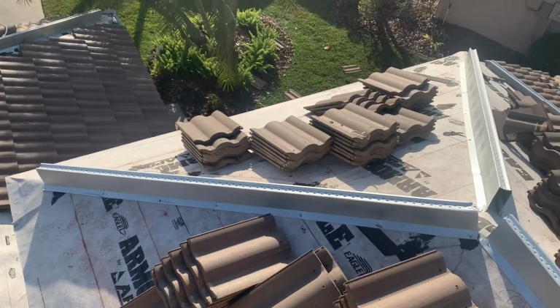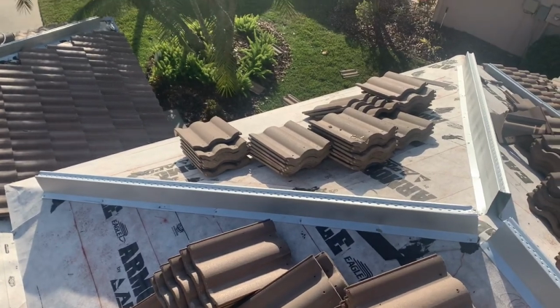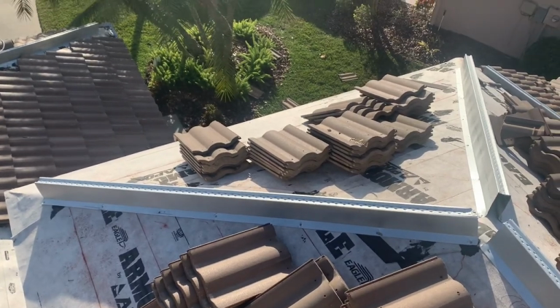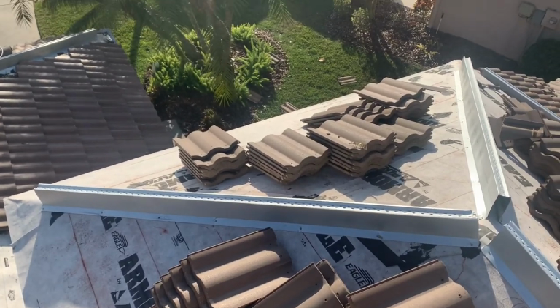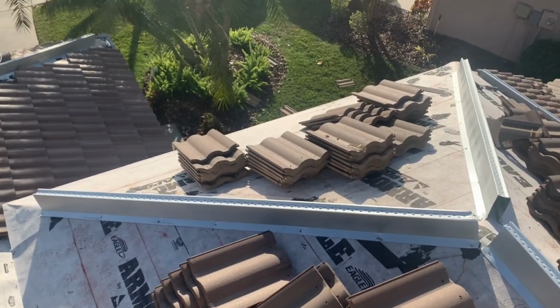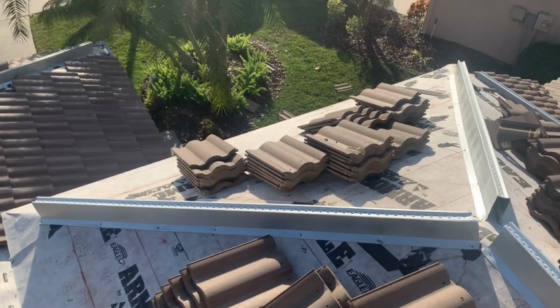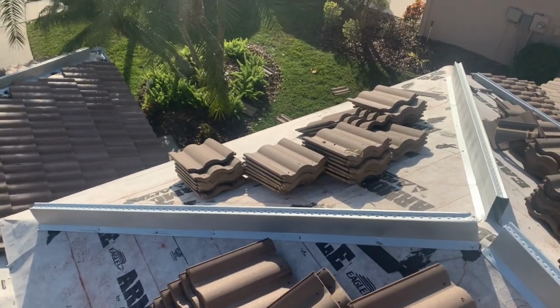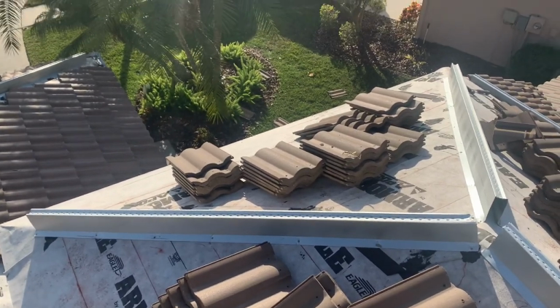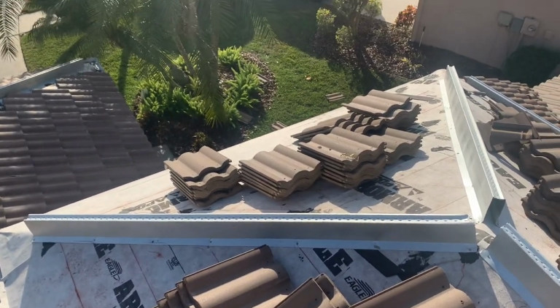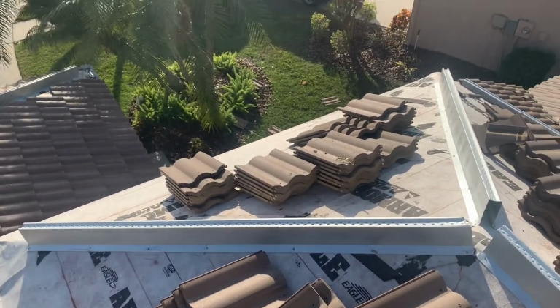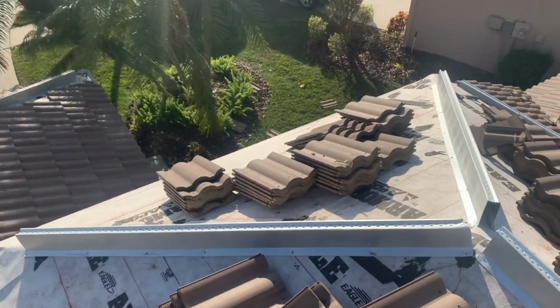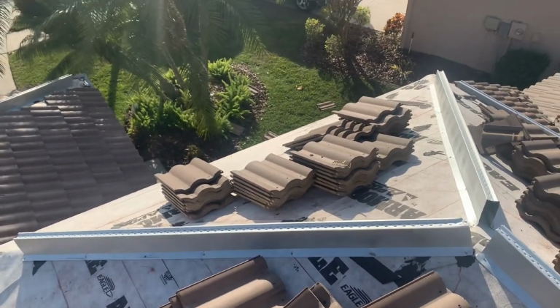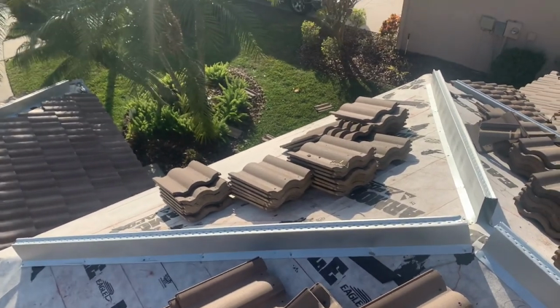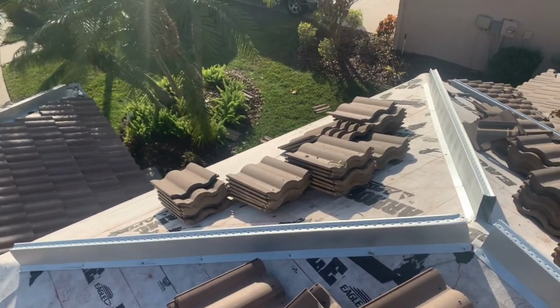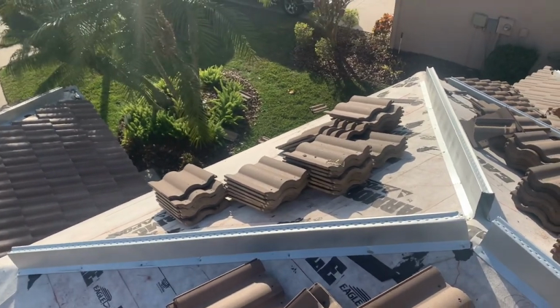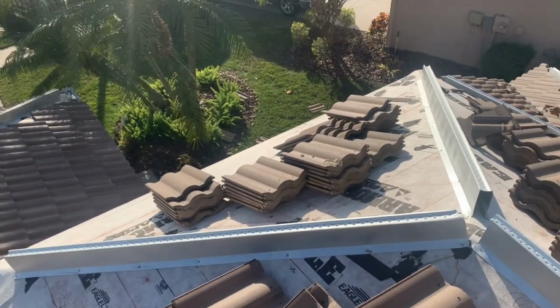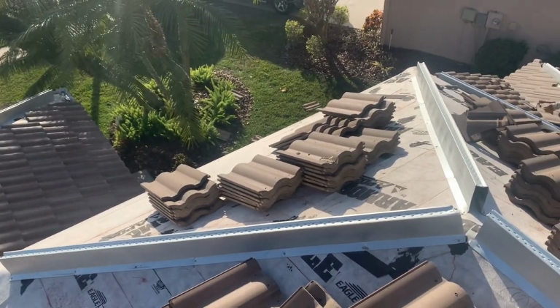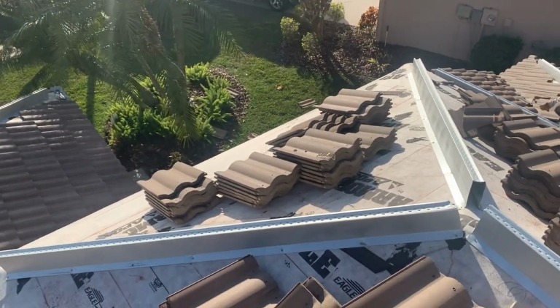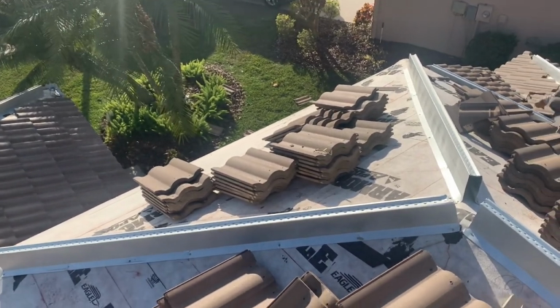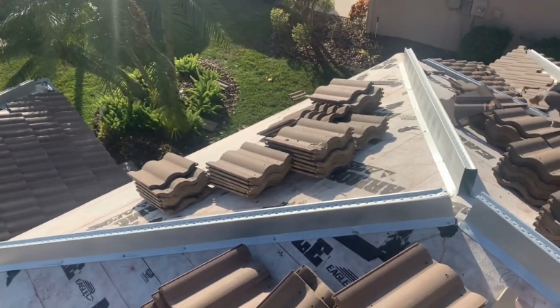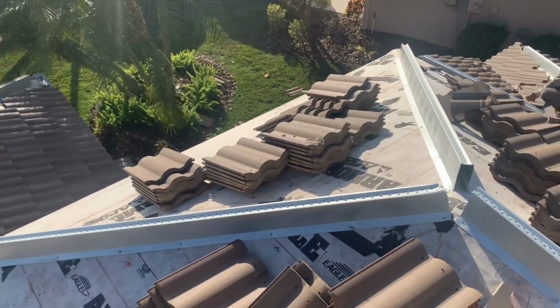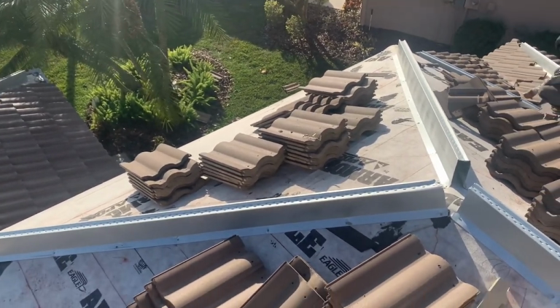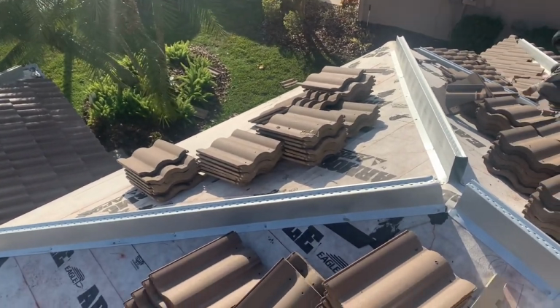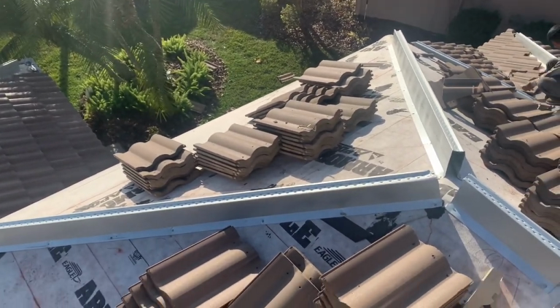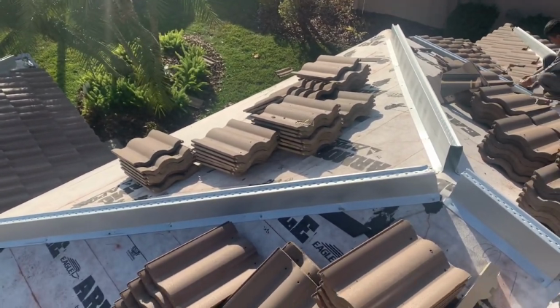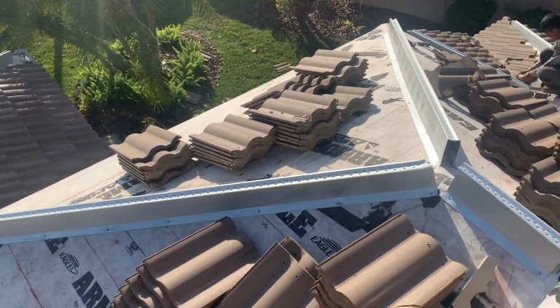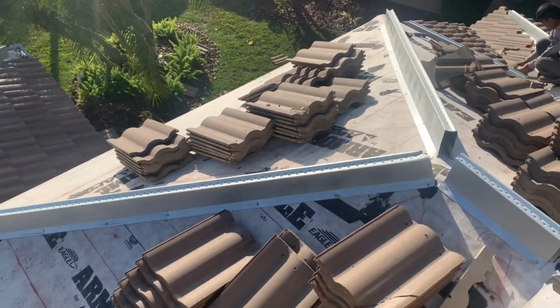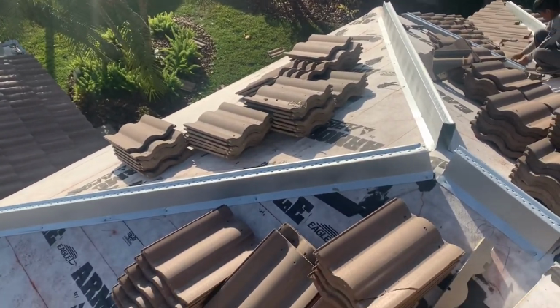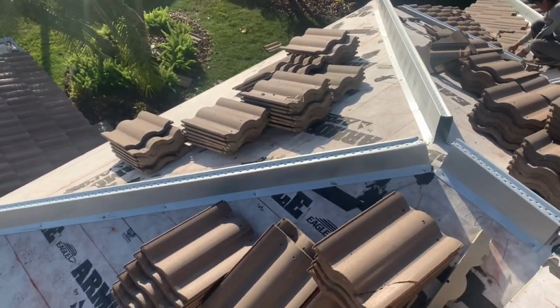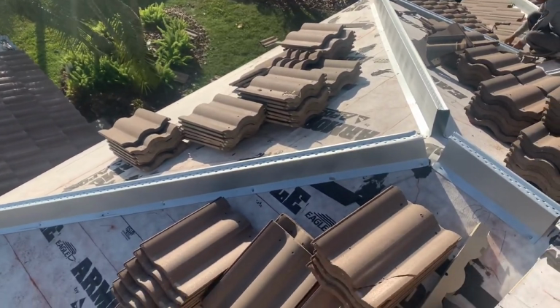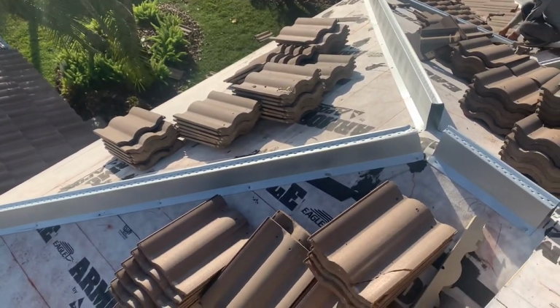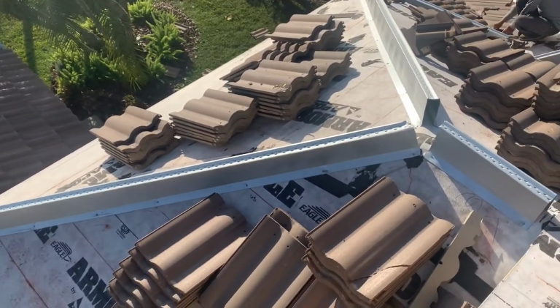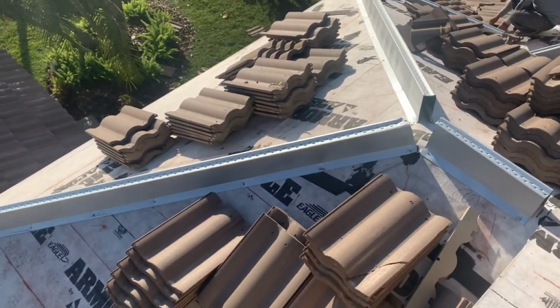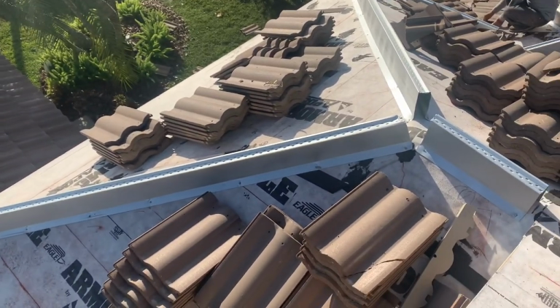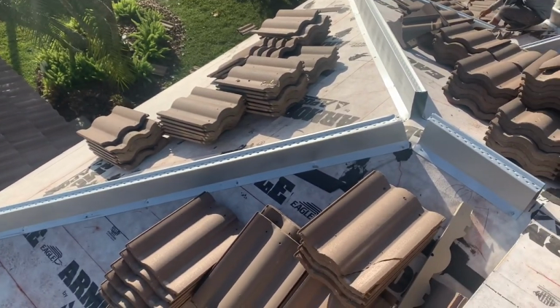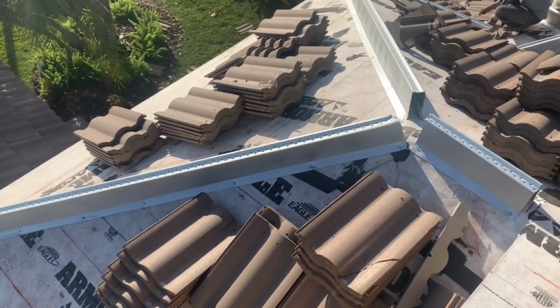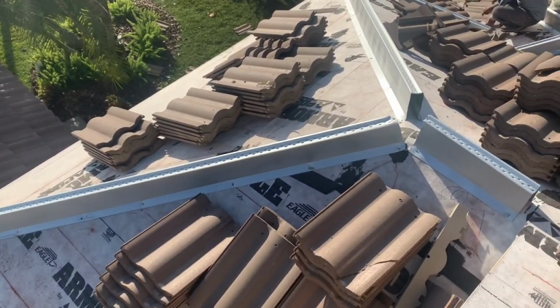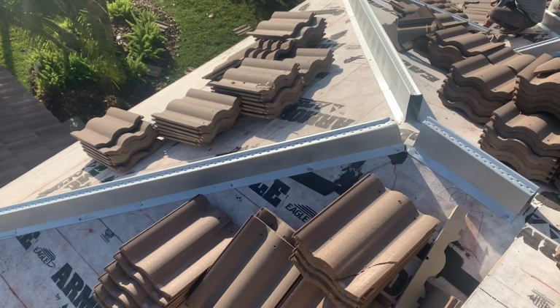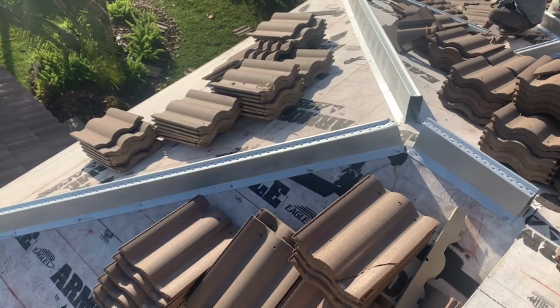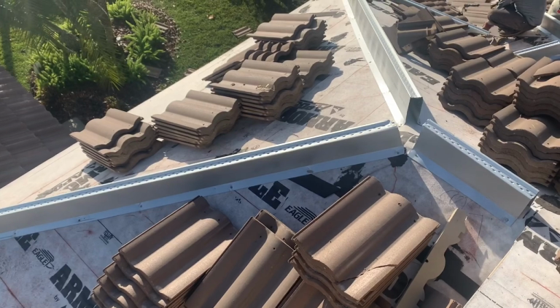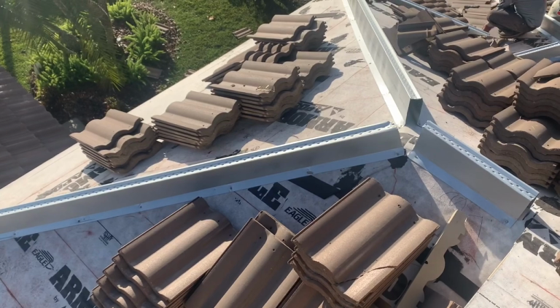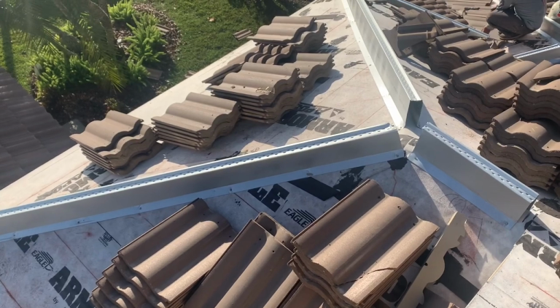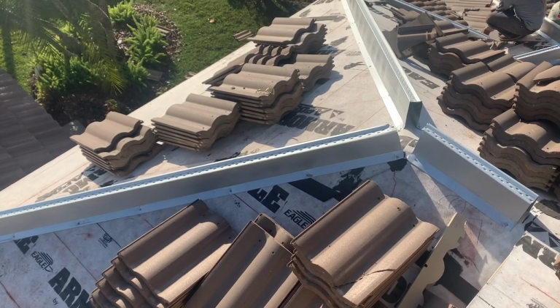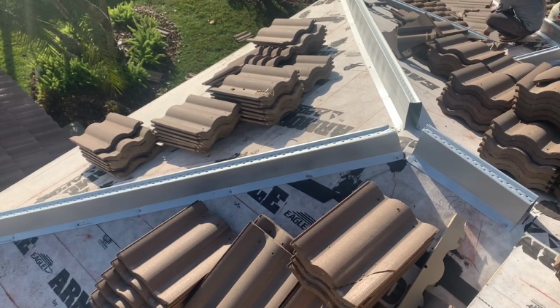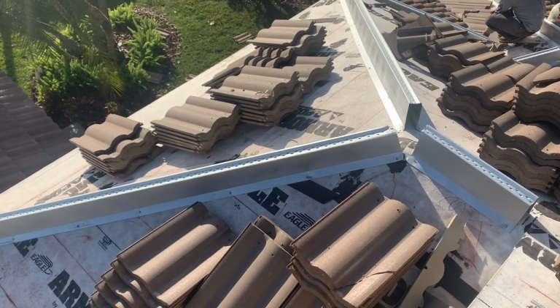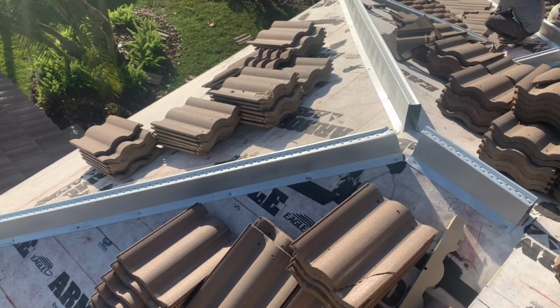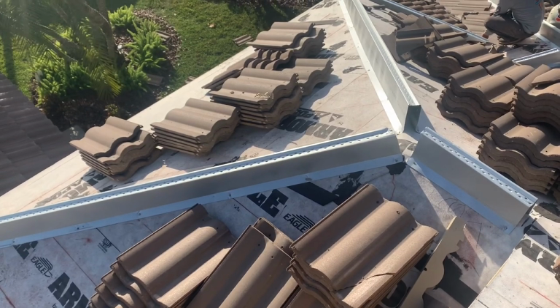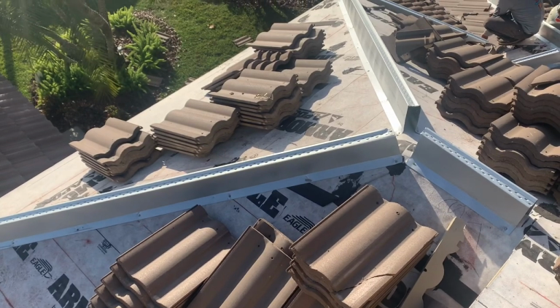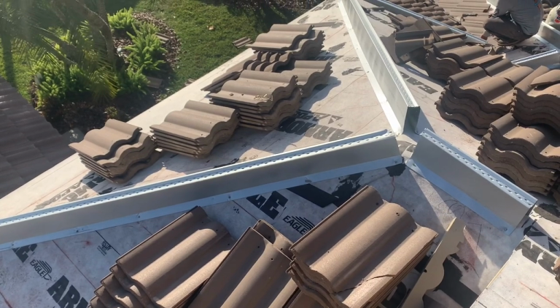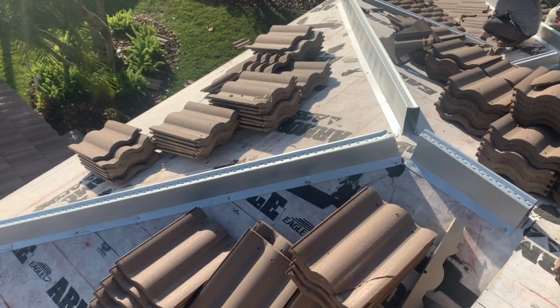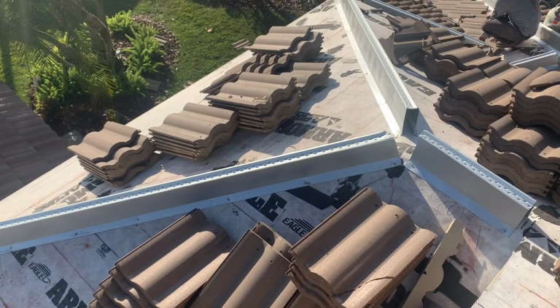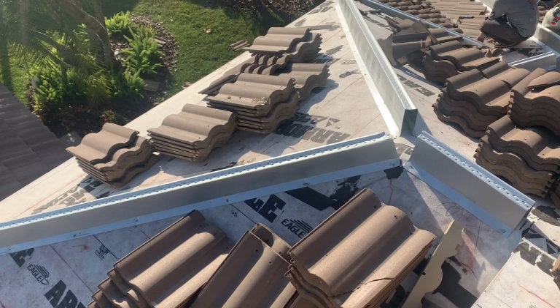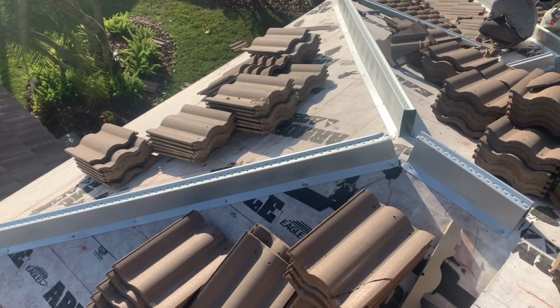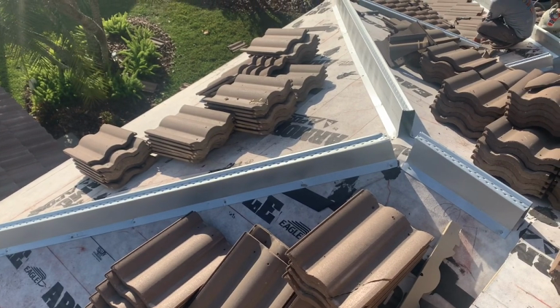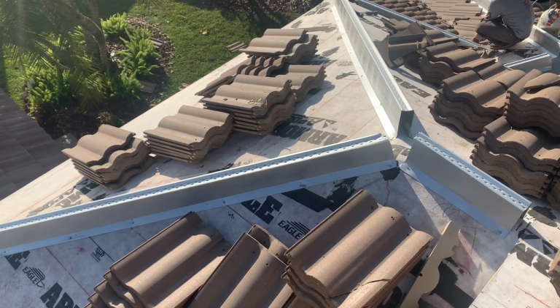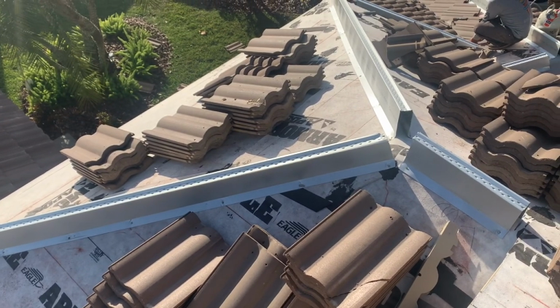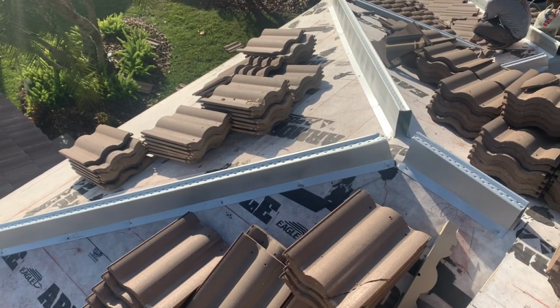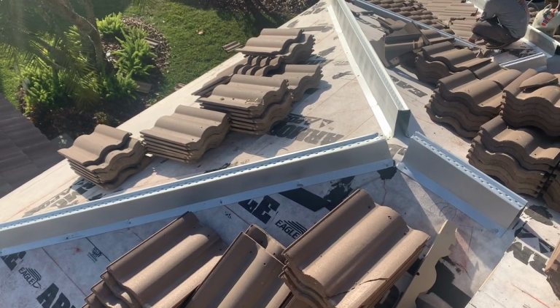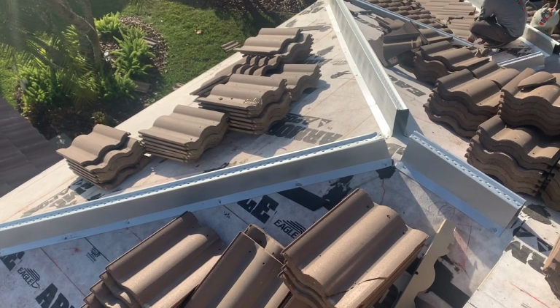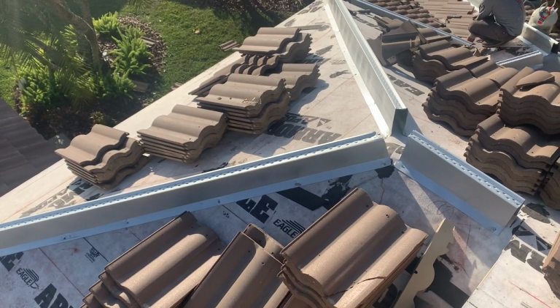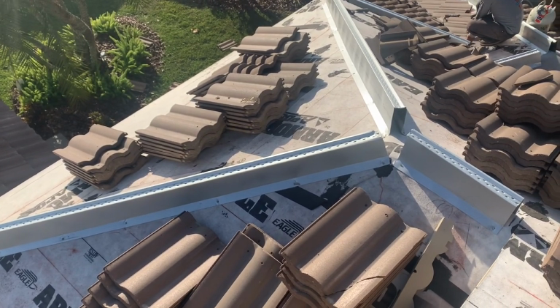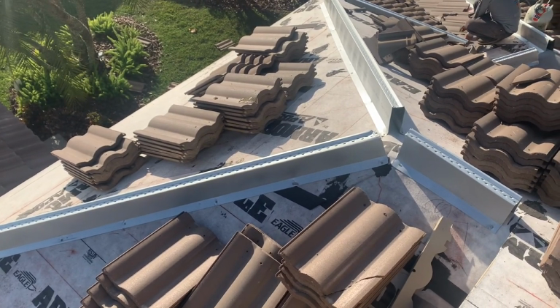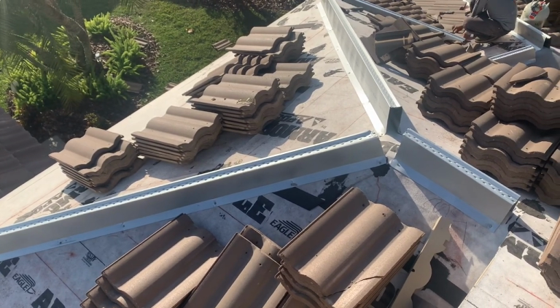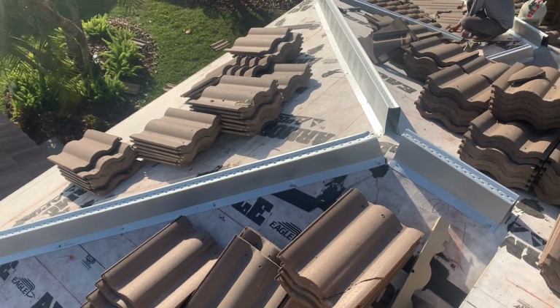This is Wes with Sharp Roofing. Just wanted to show you, in the middle of a job we're doing here, a tile roof job in Landsbrook.